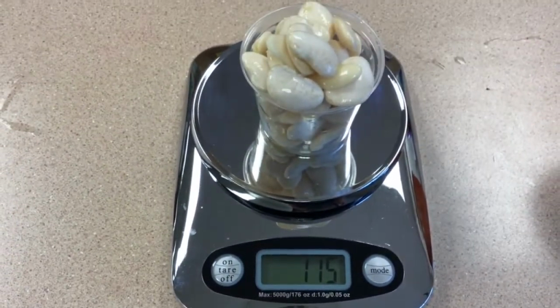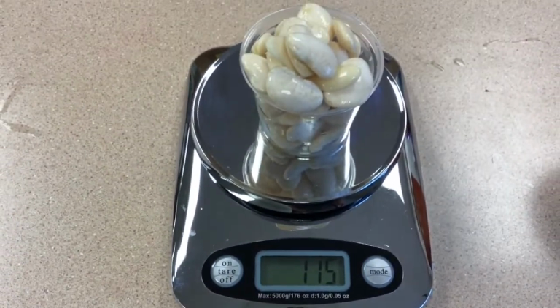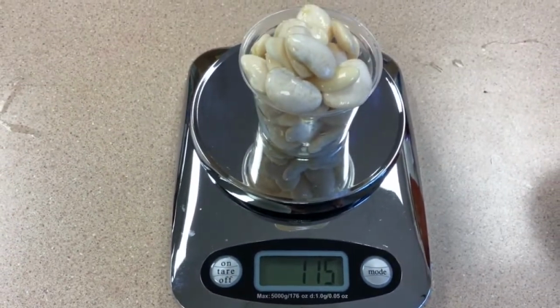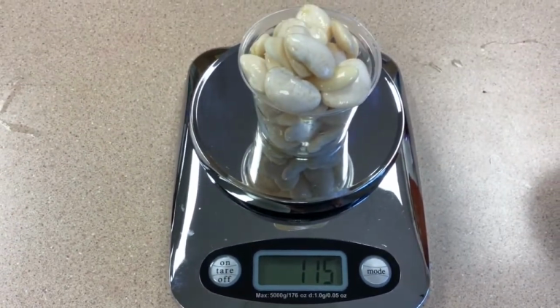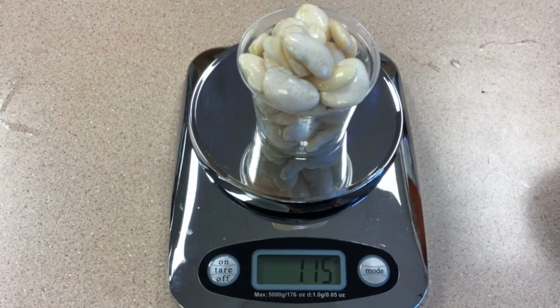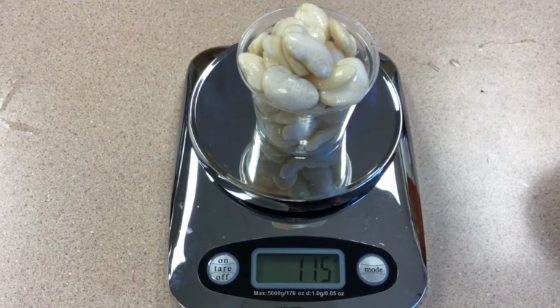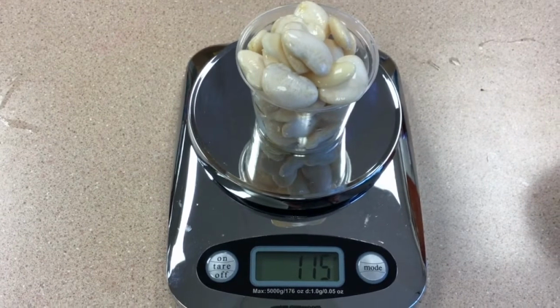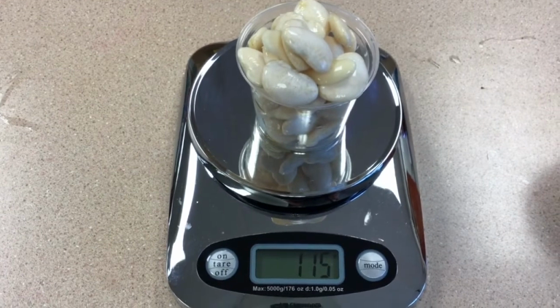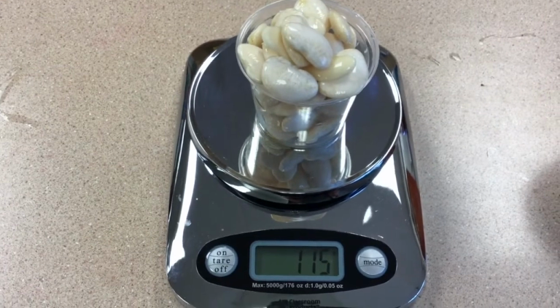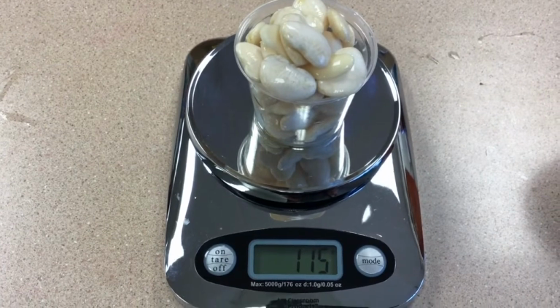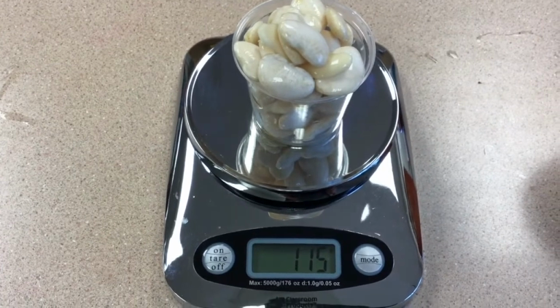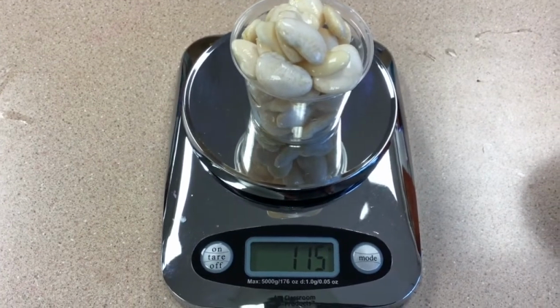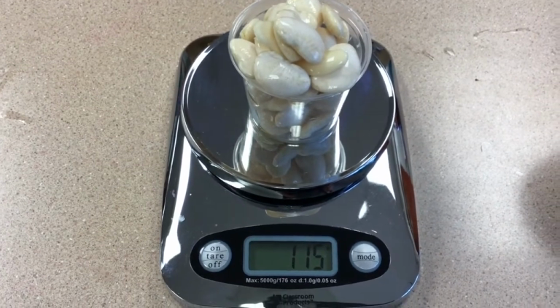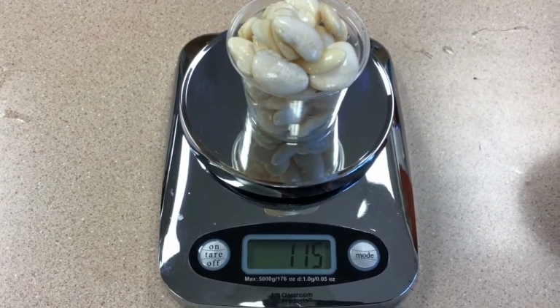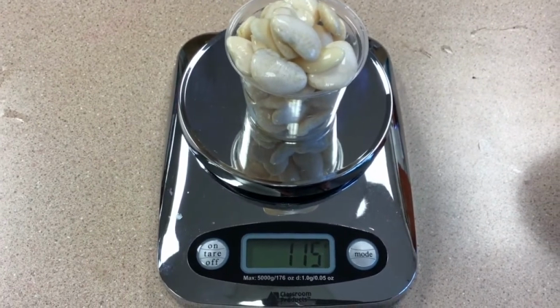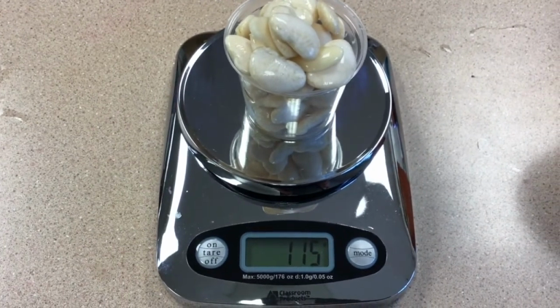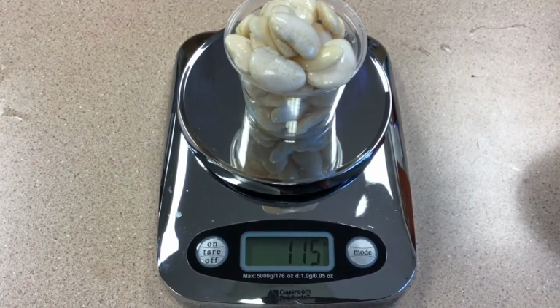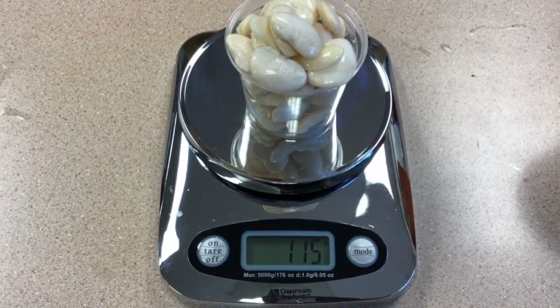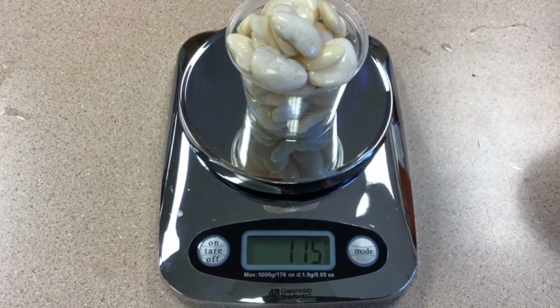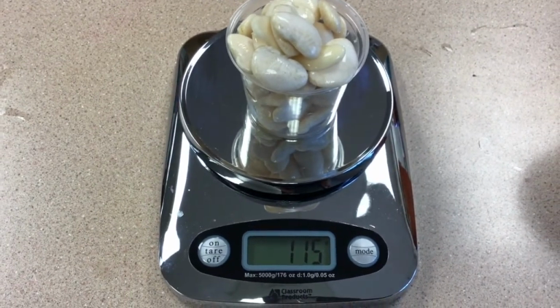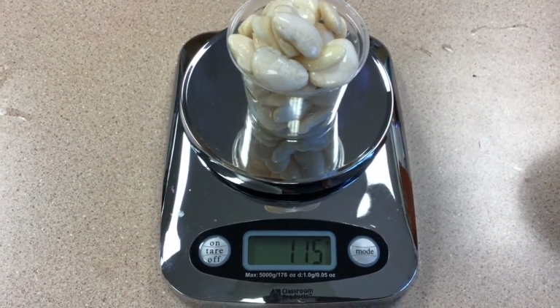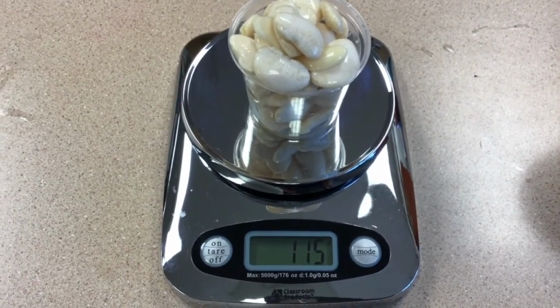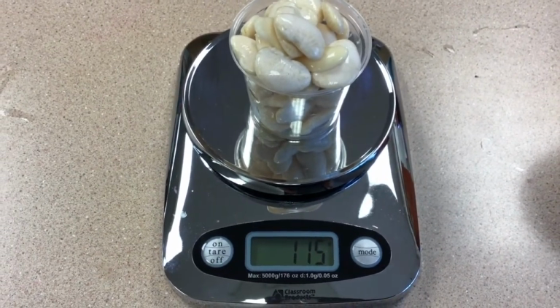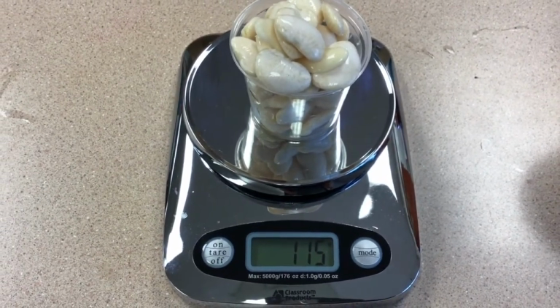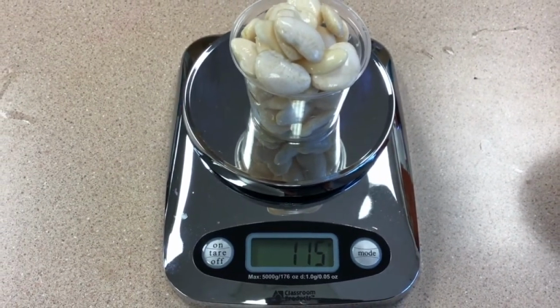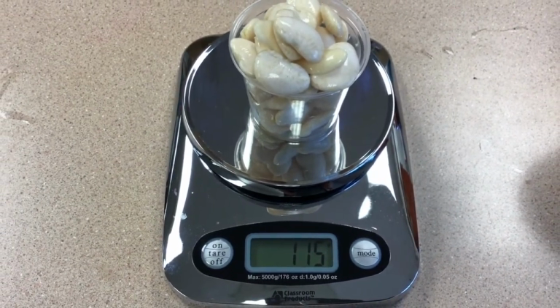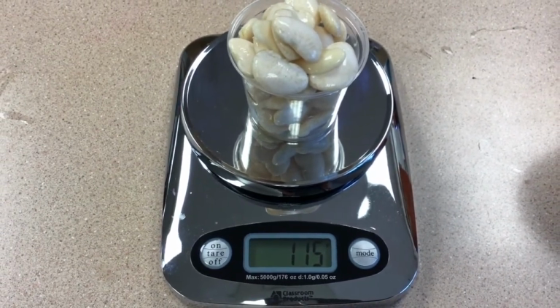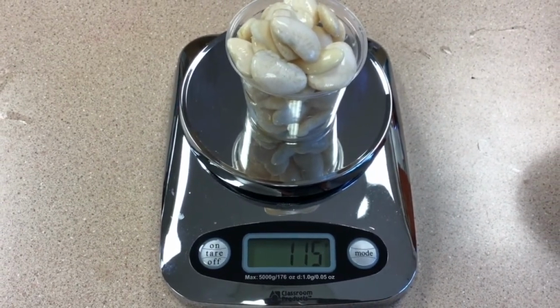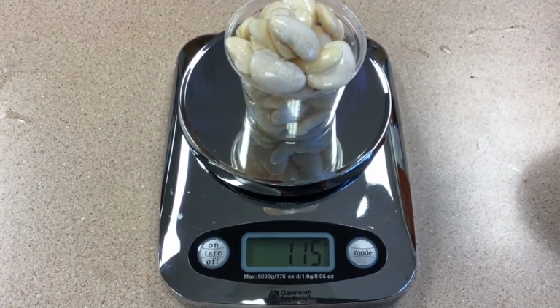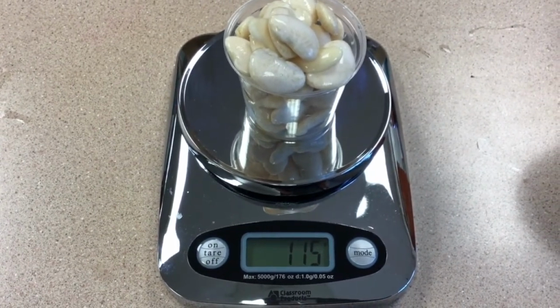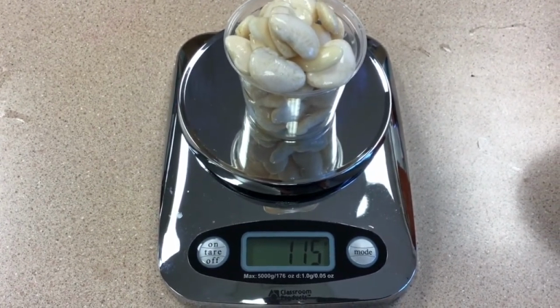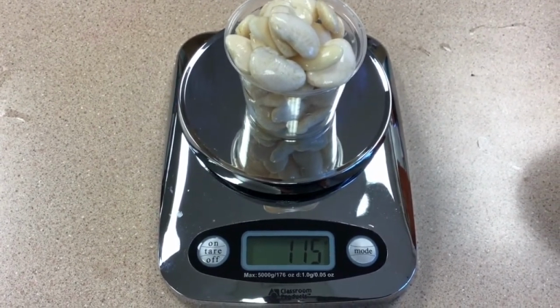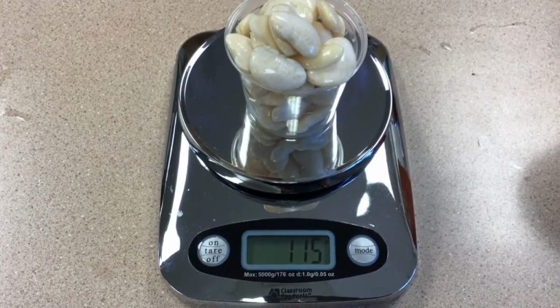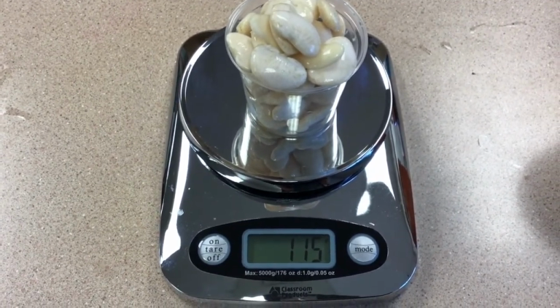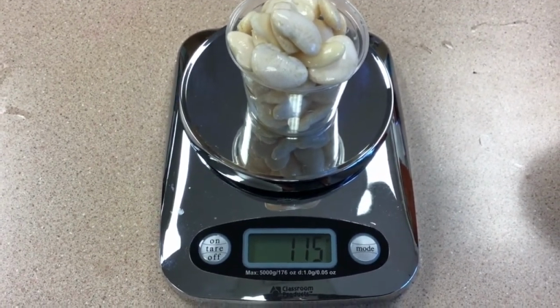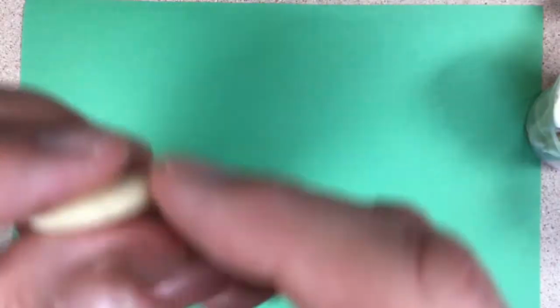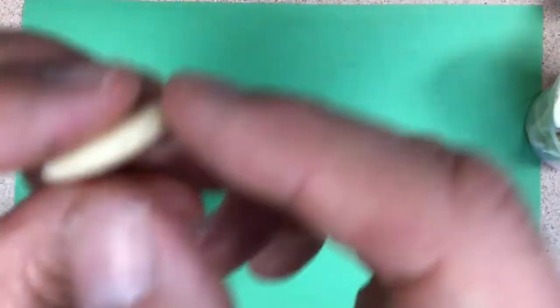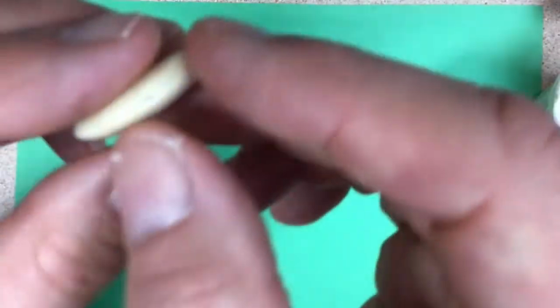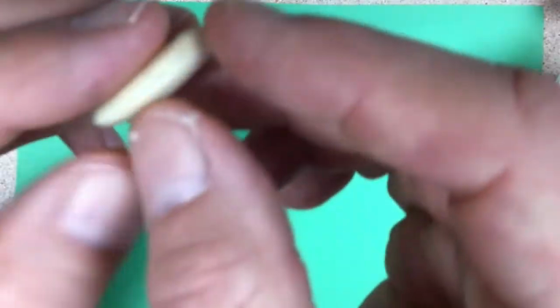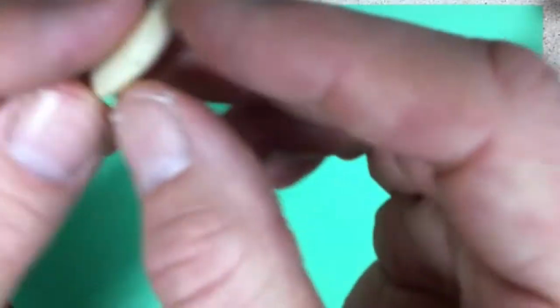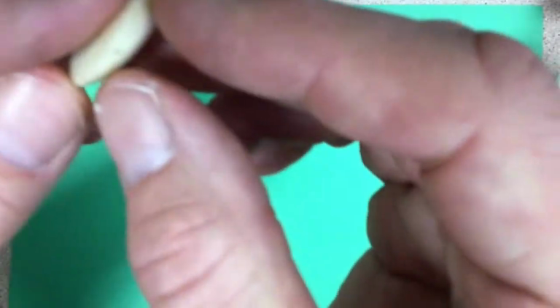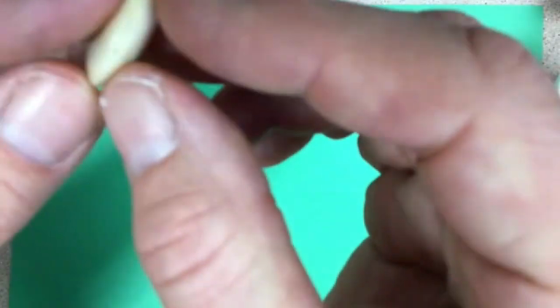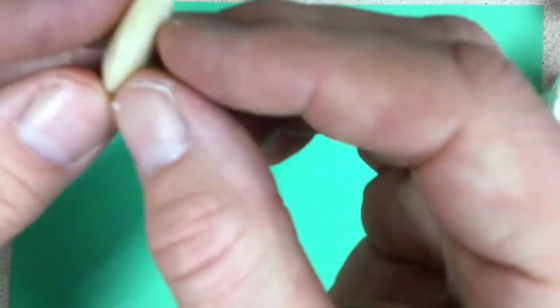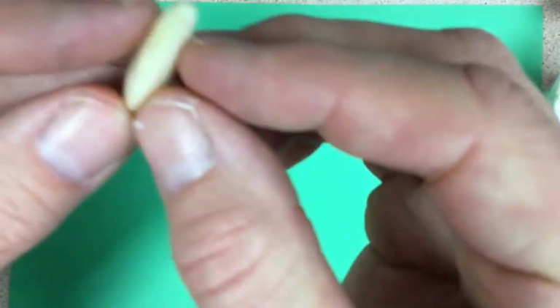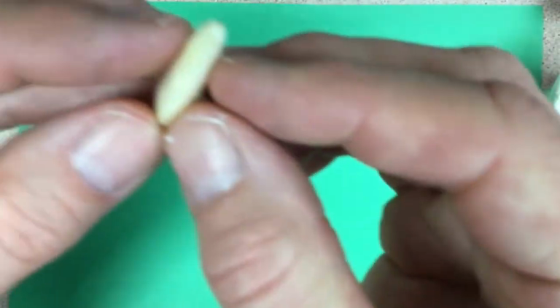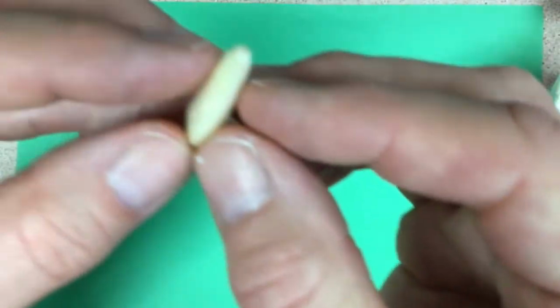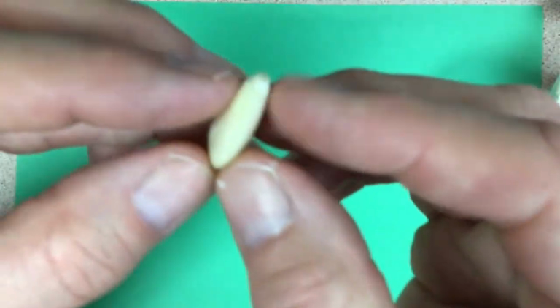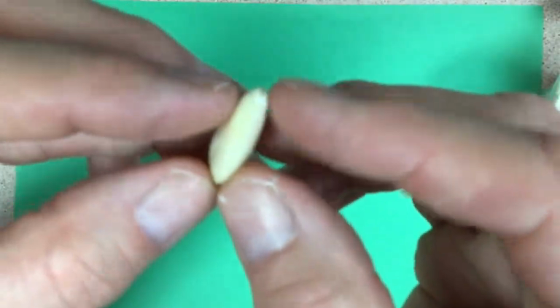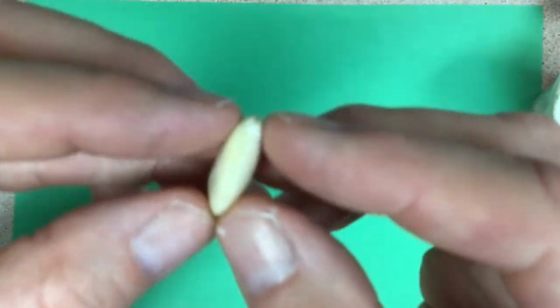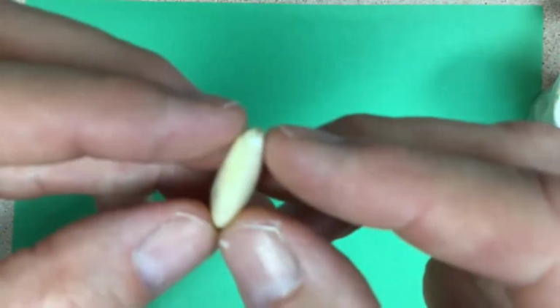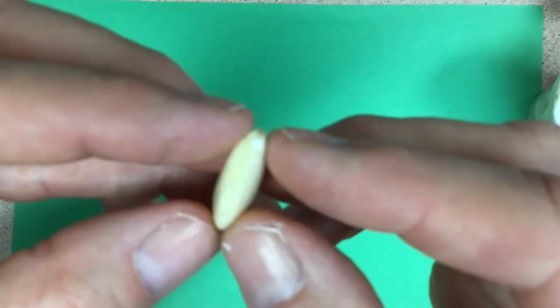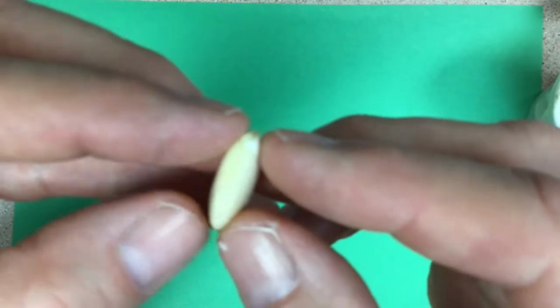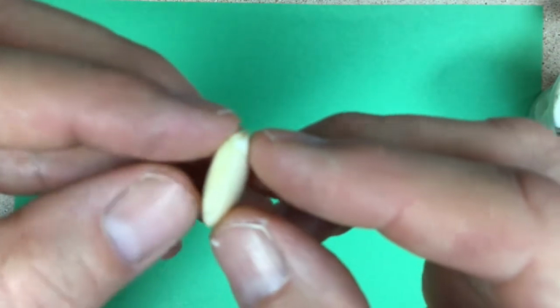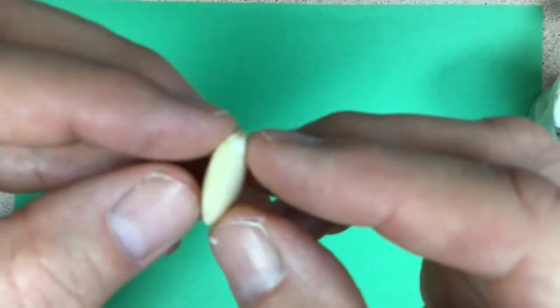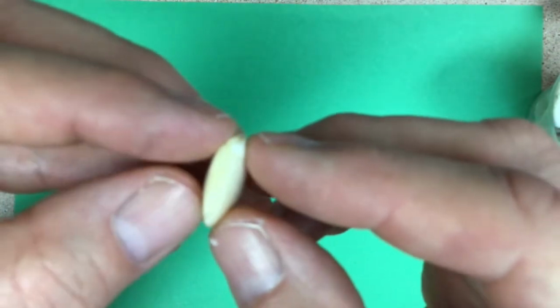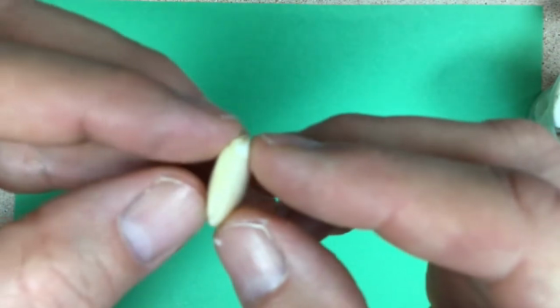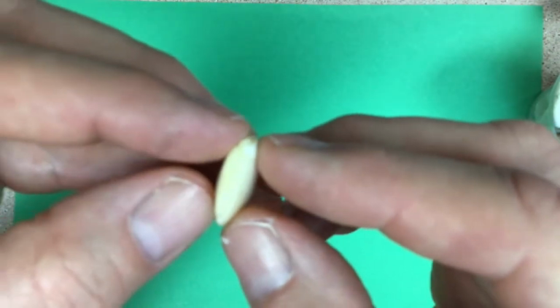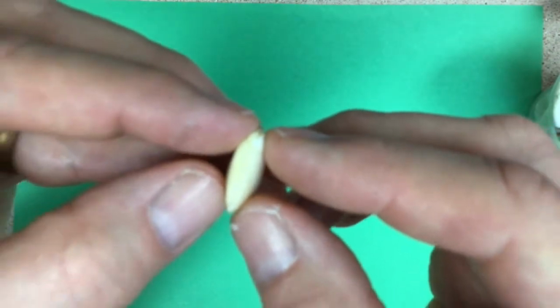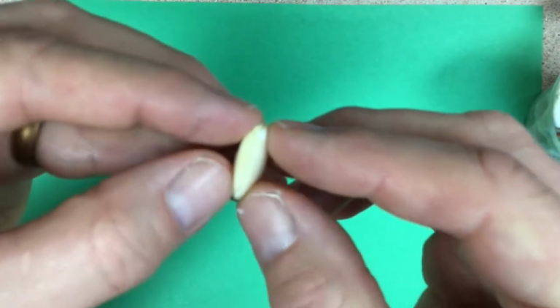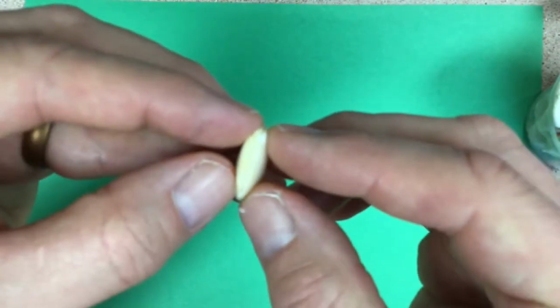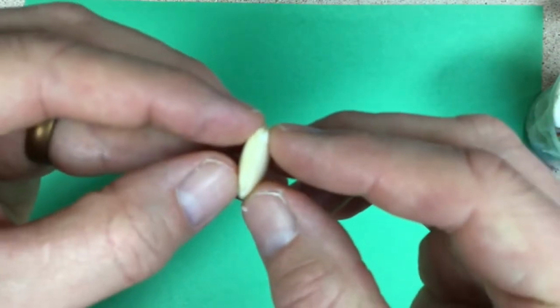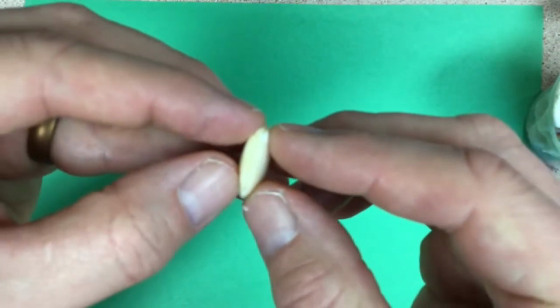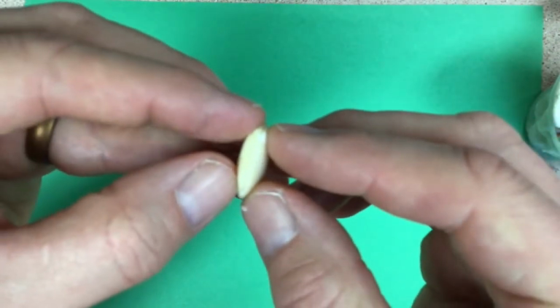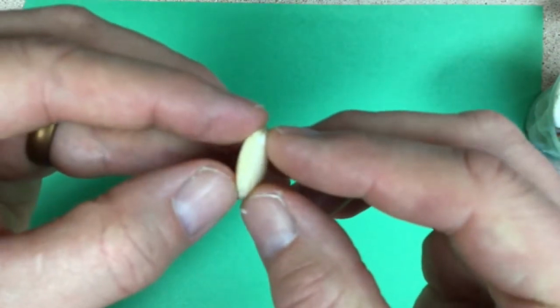One of your jobs today is going to be figuring out how much the 50 grams of lima beans increased in mass.